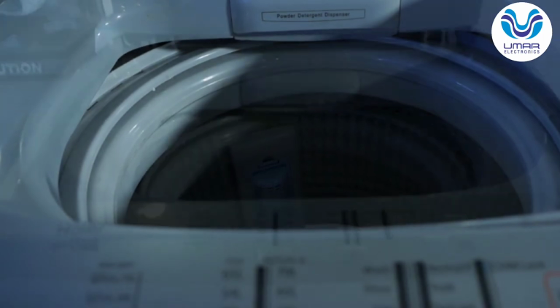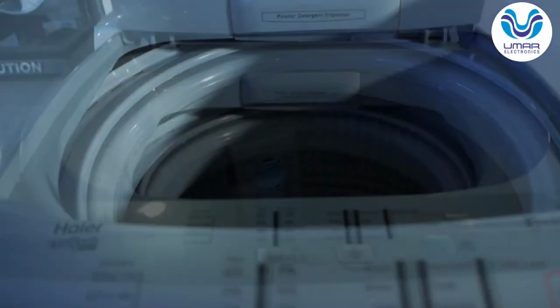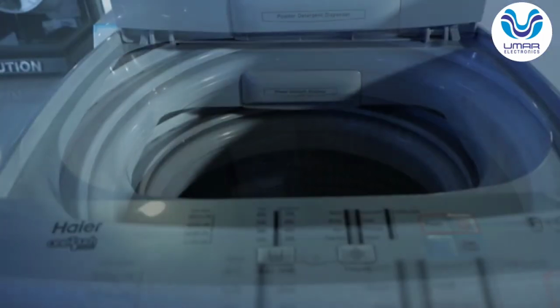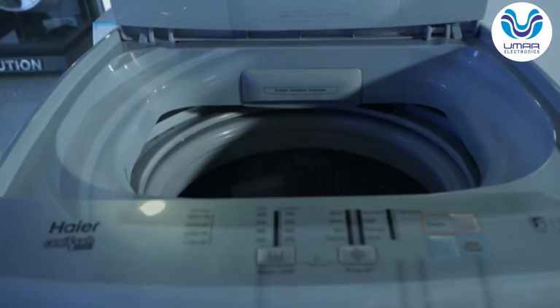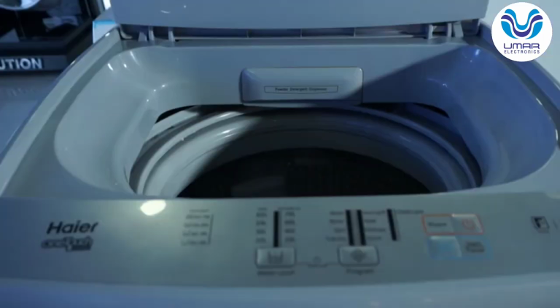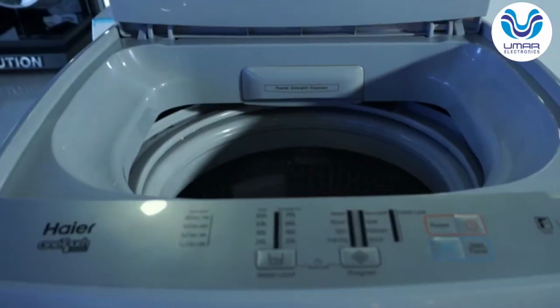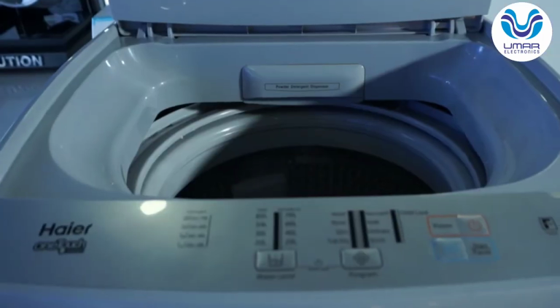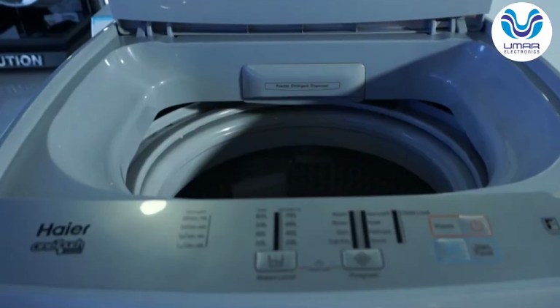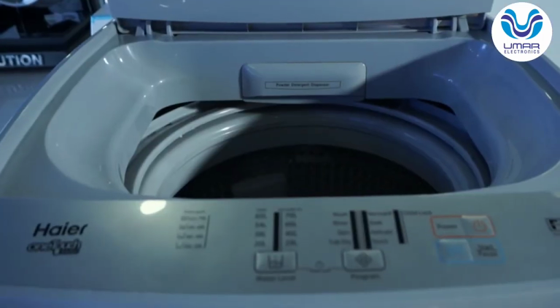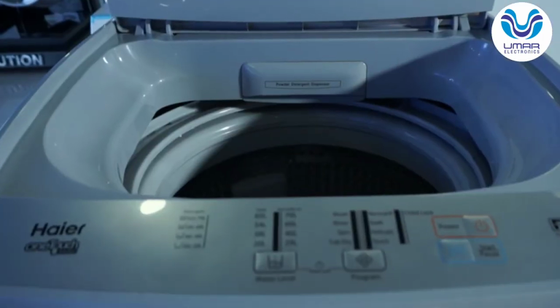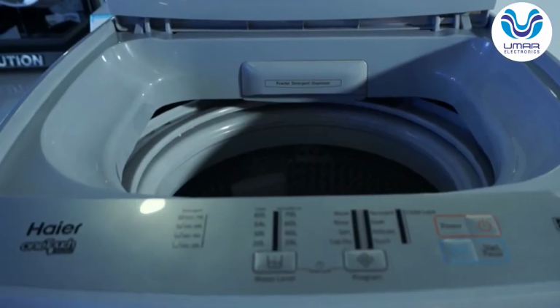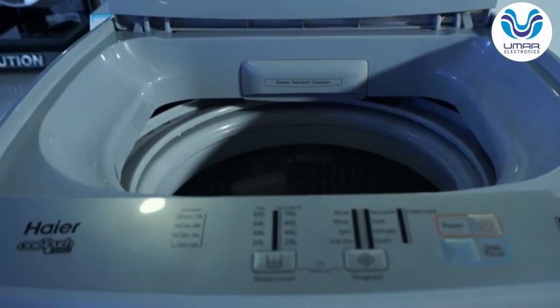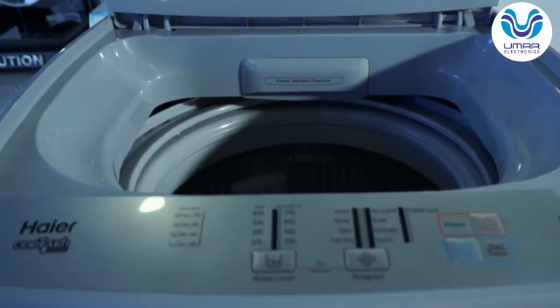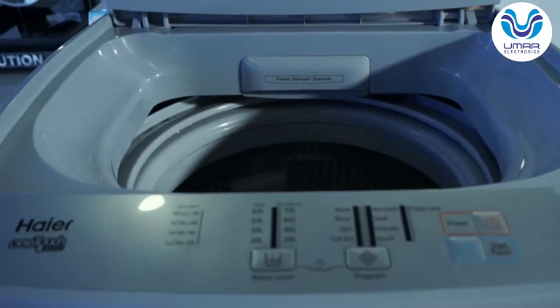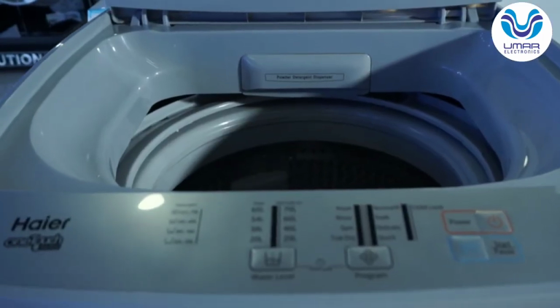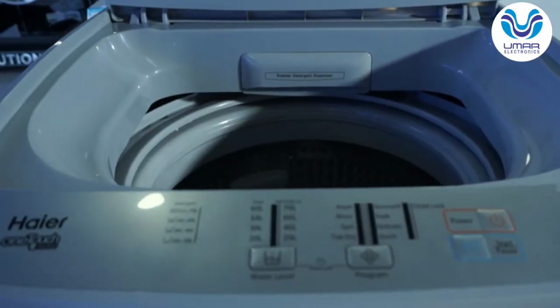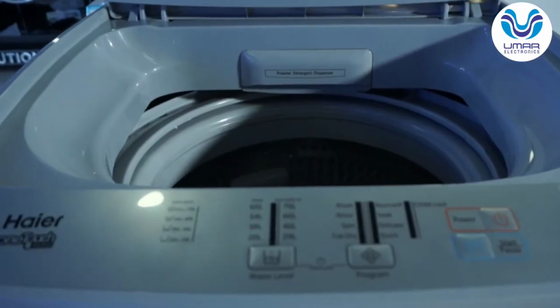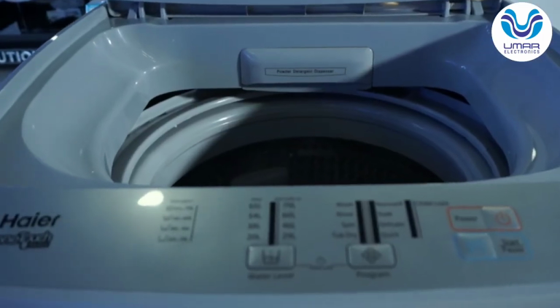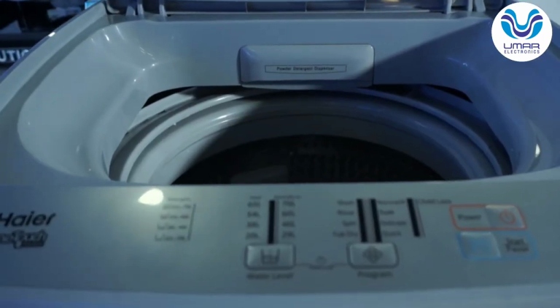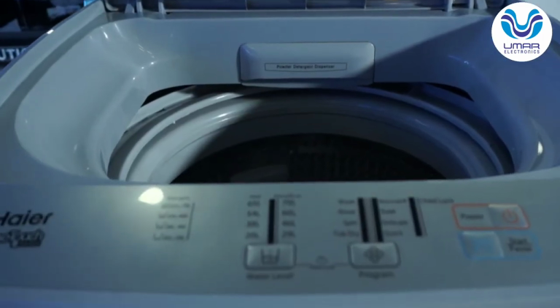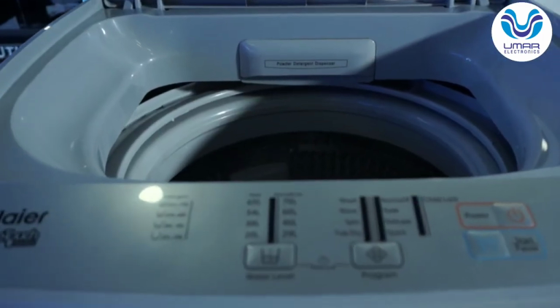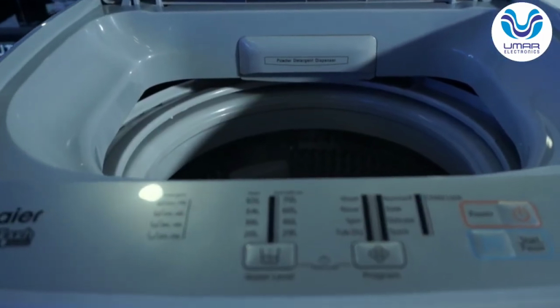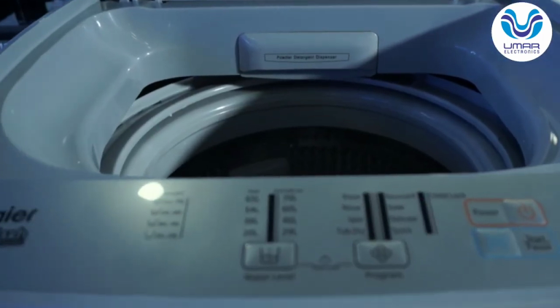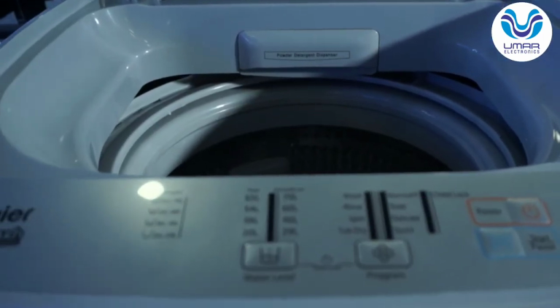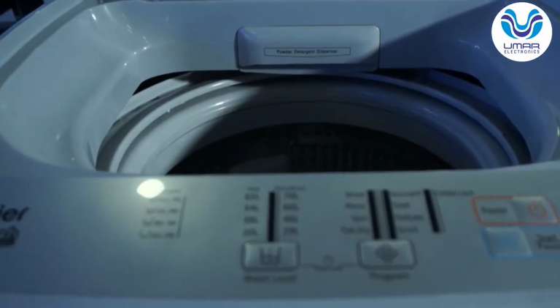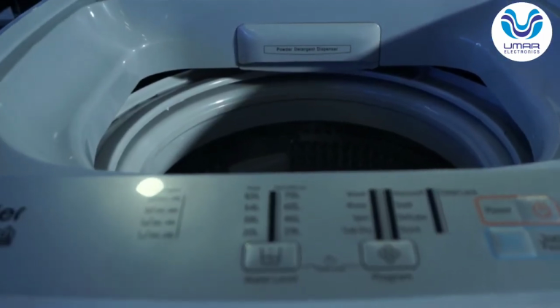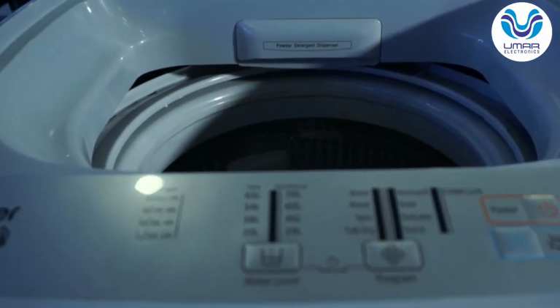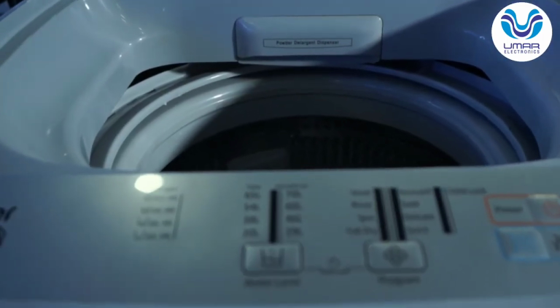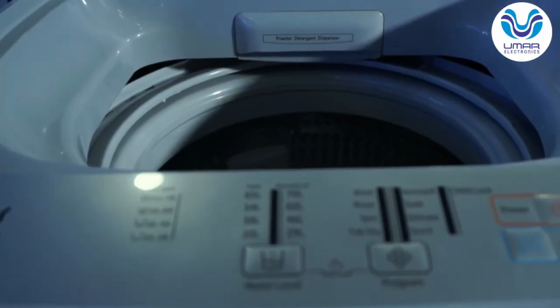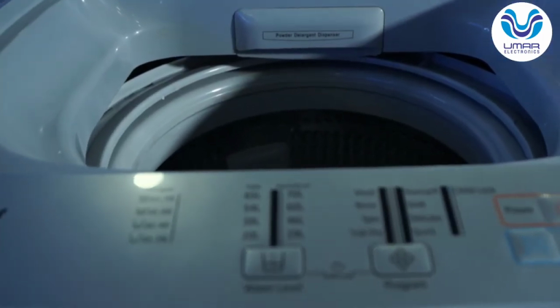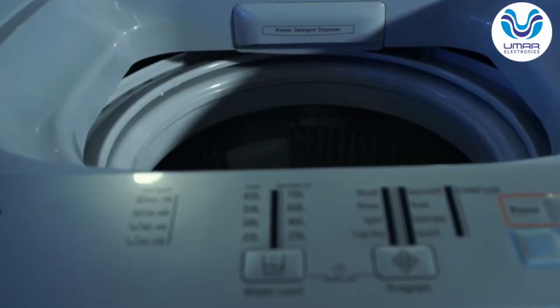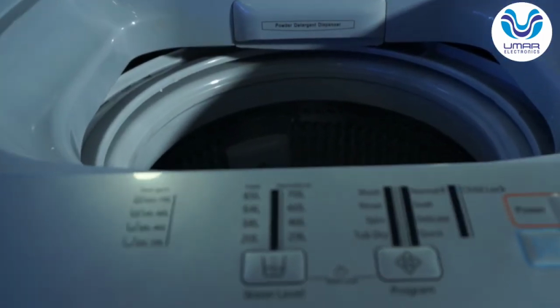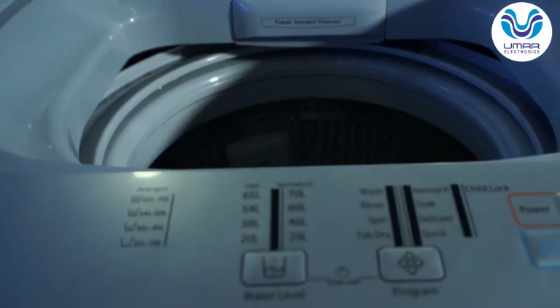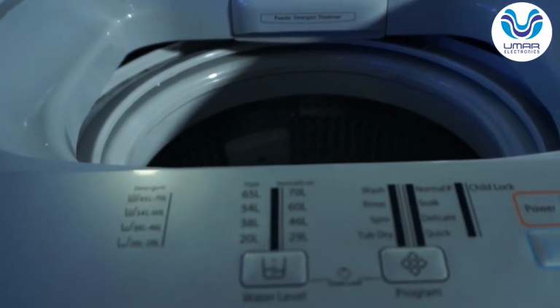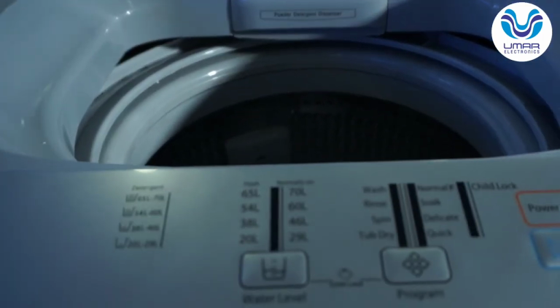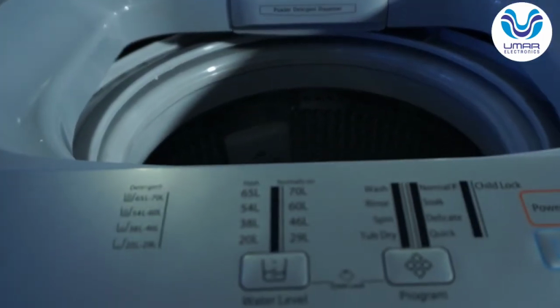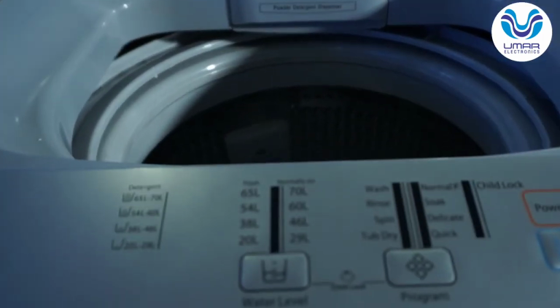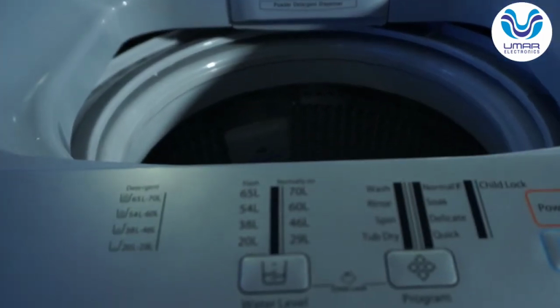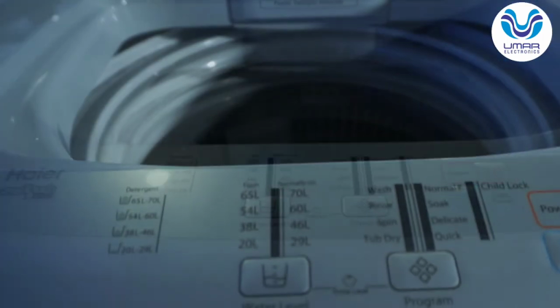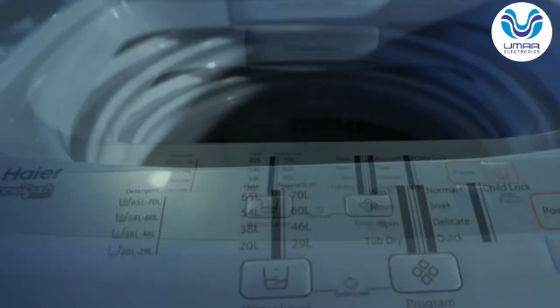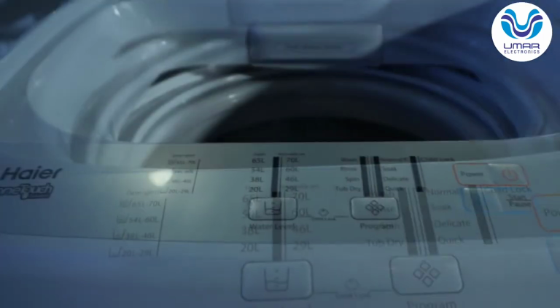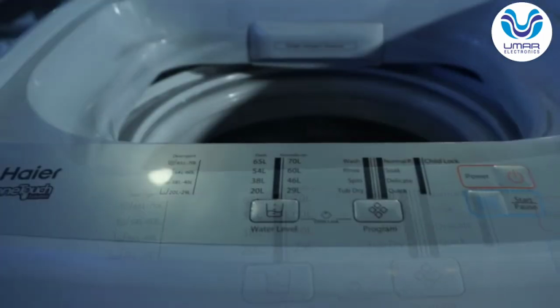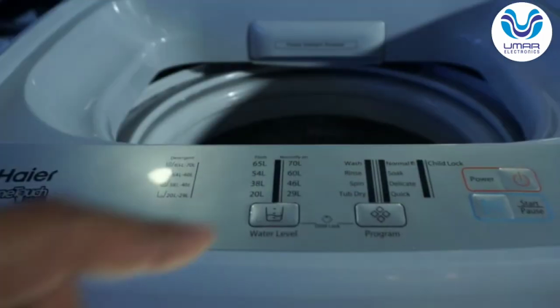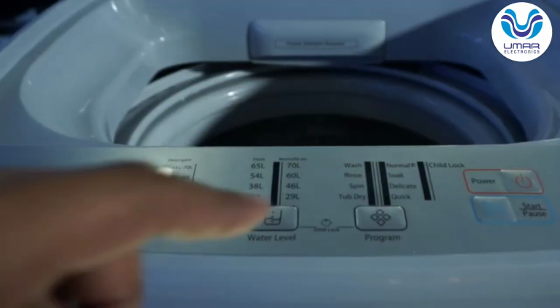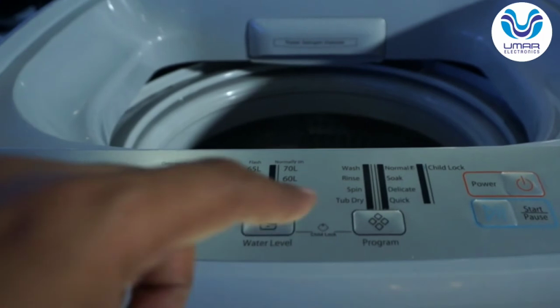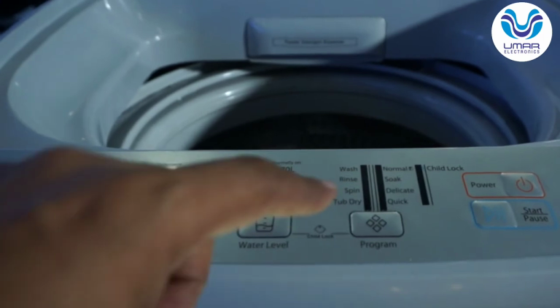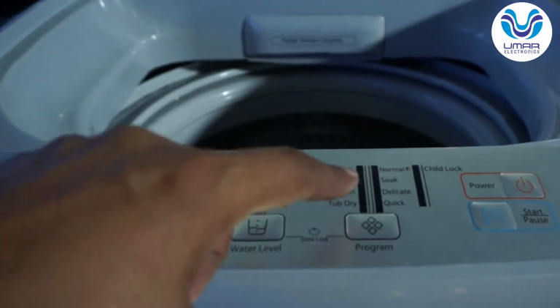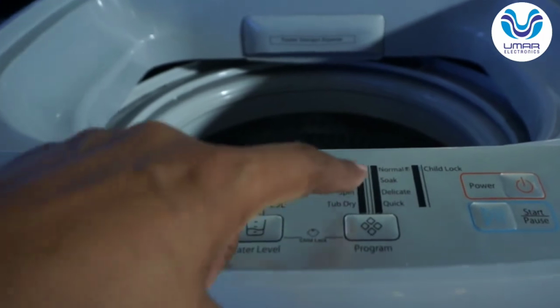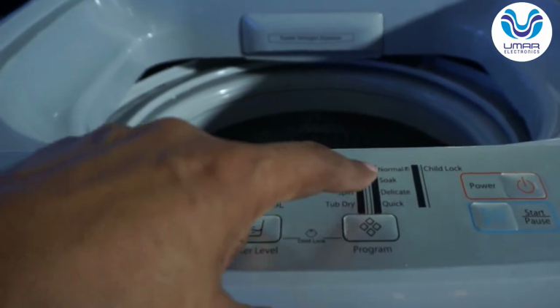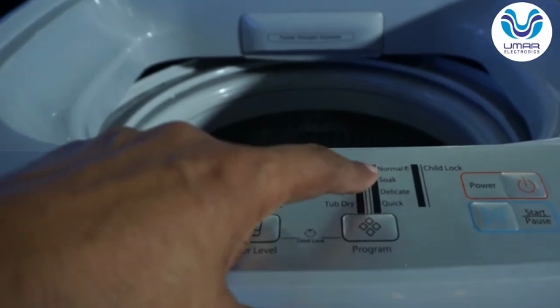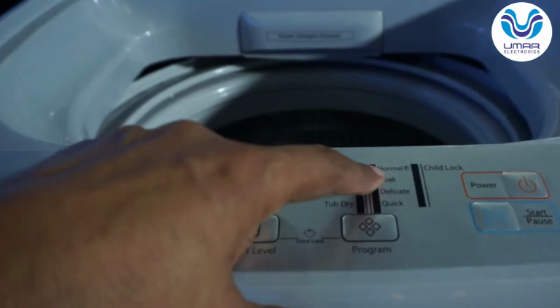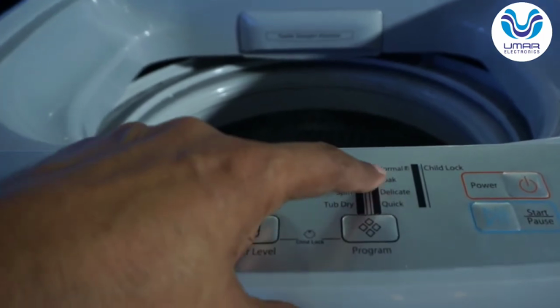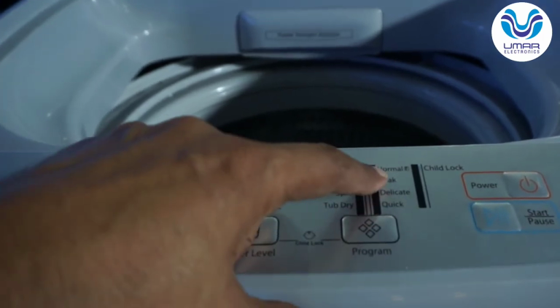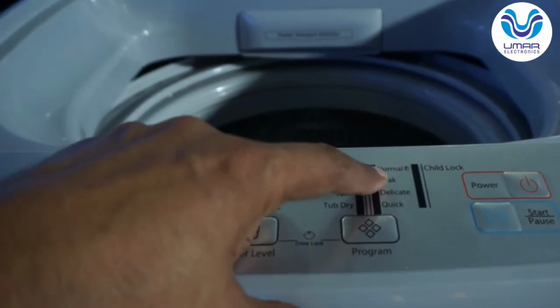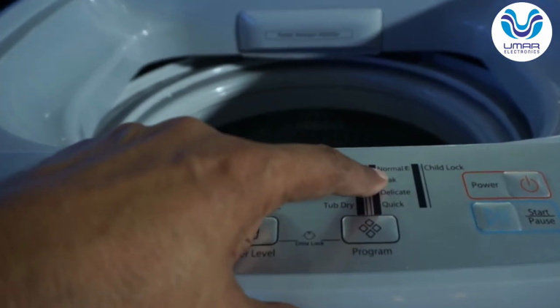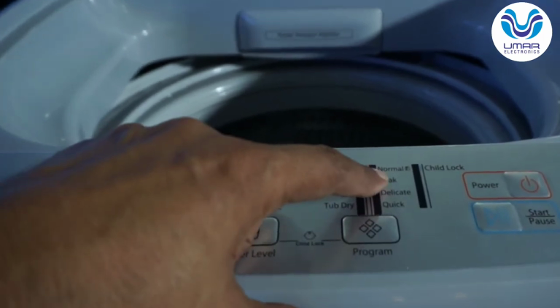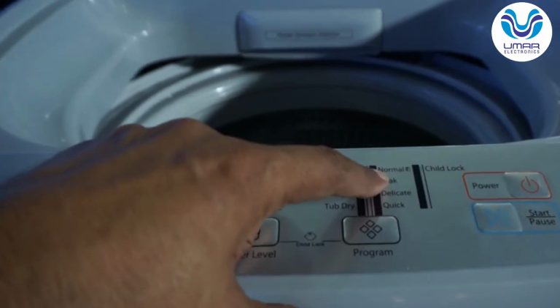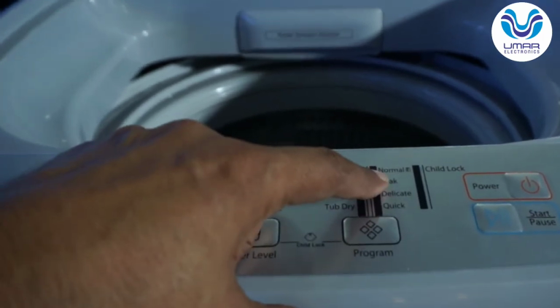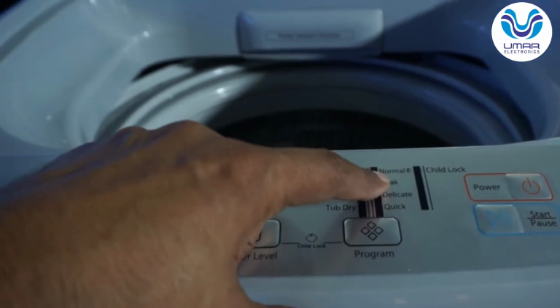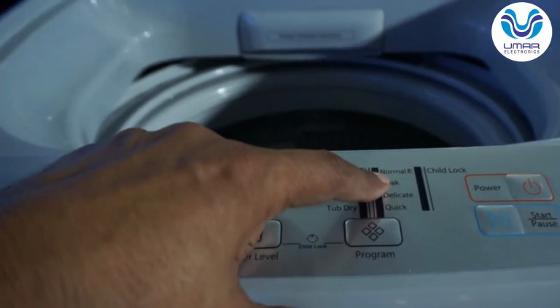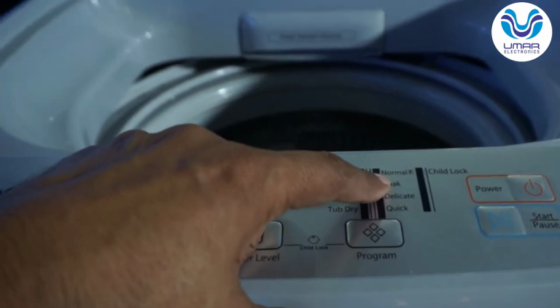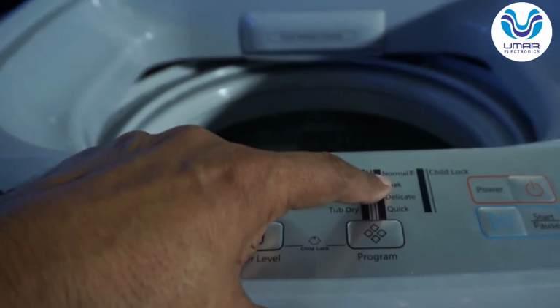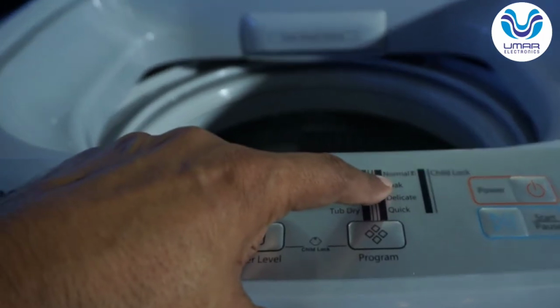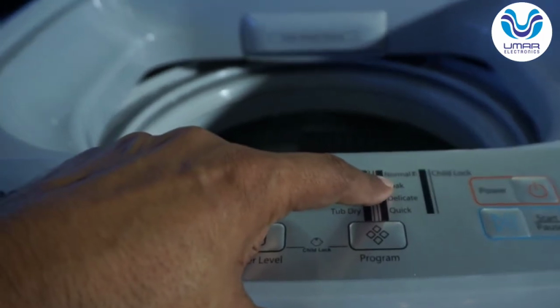In modern washing machines this program is pre-set. For example, with the Soak program, if you have heavily soiled clothes you can select Soak.